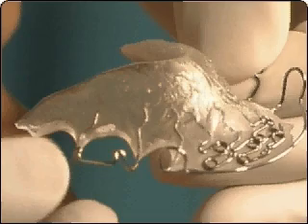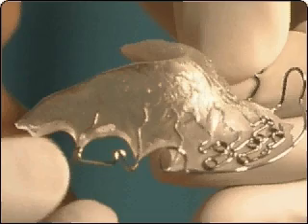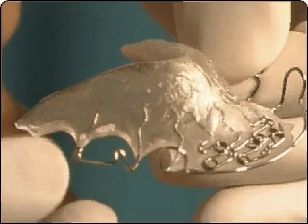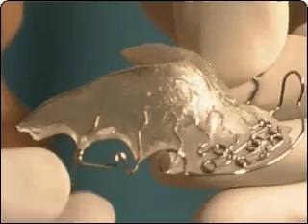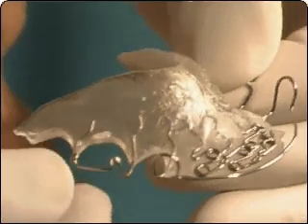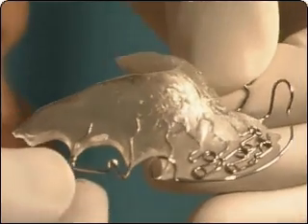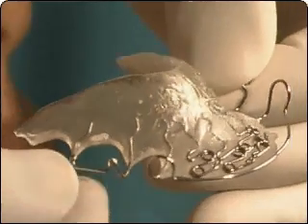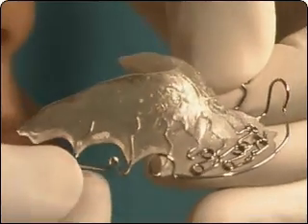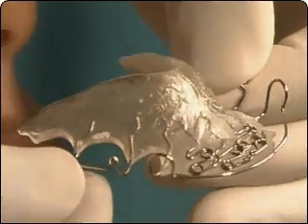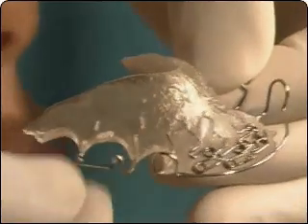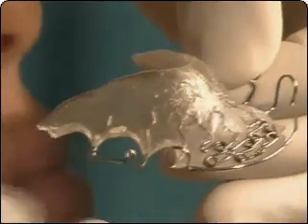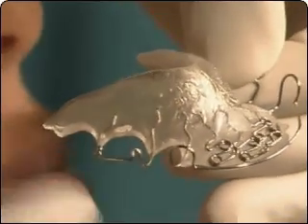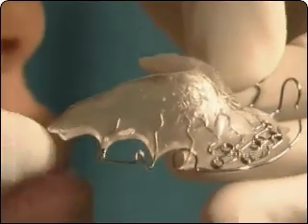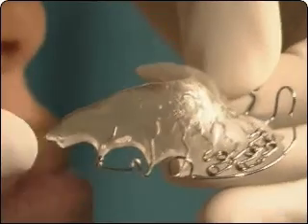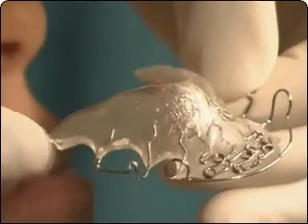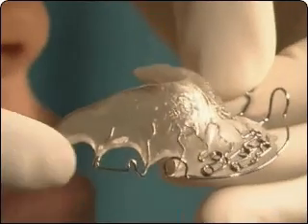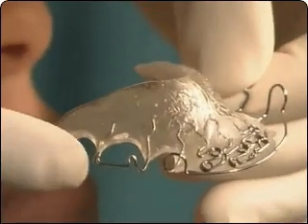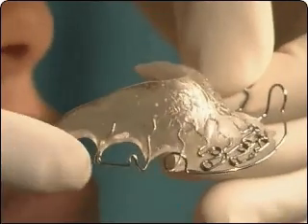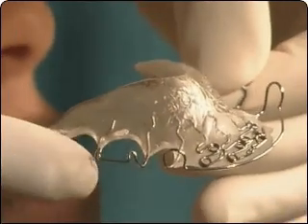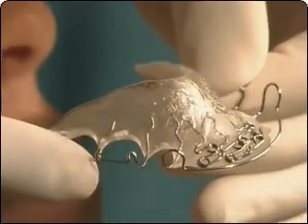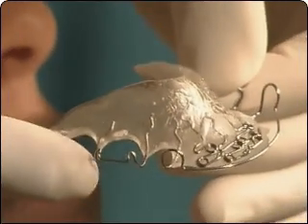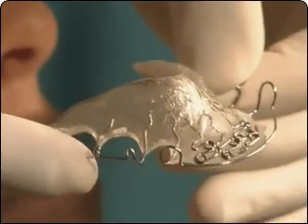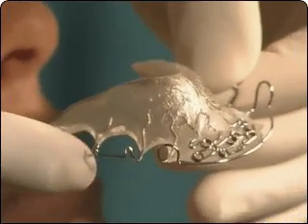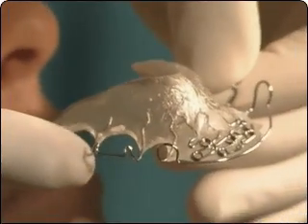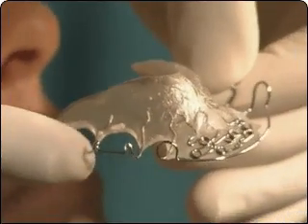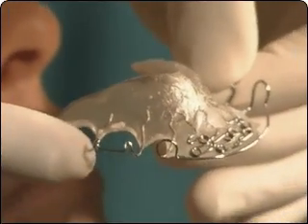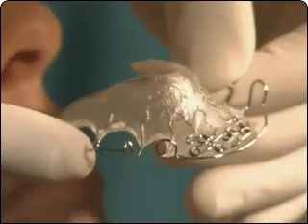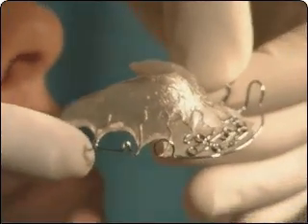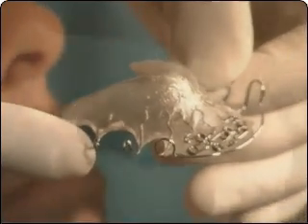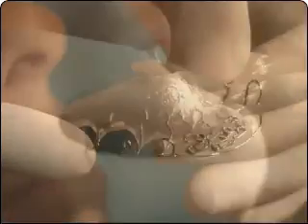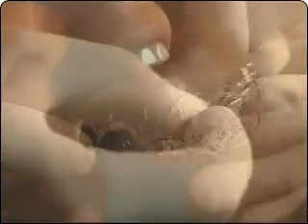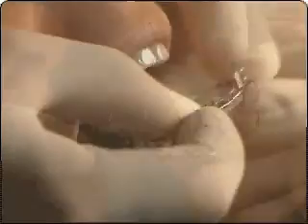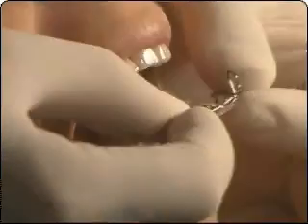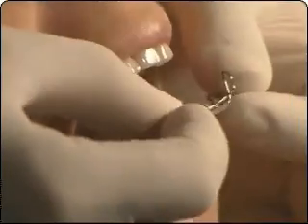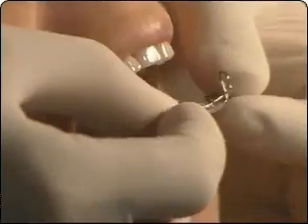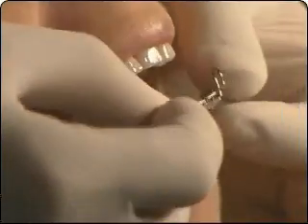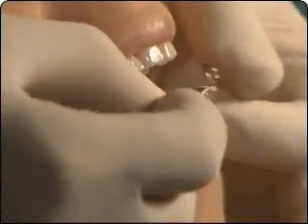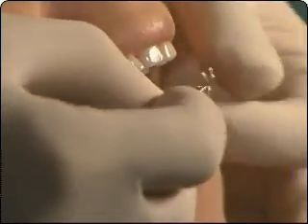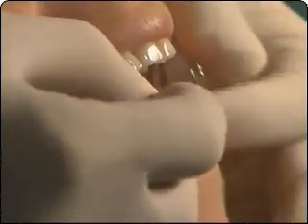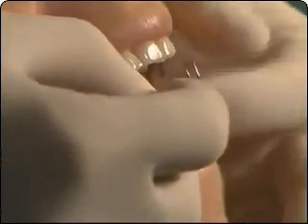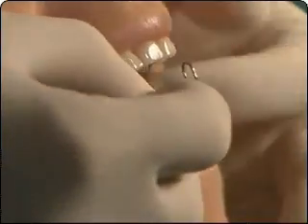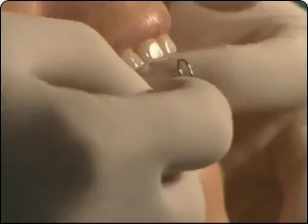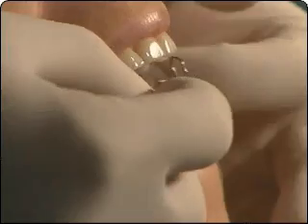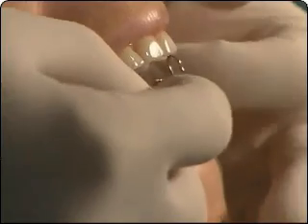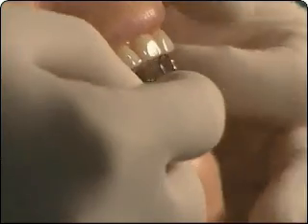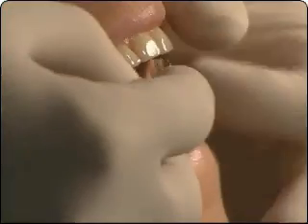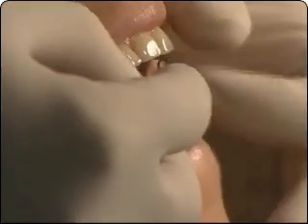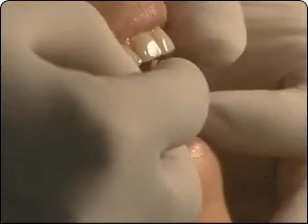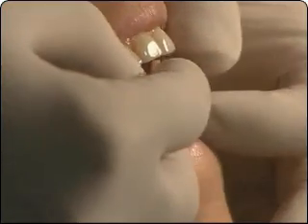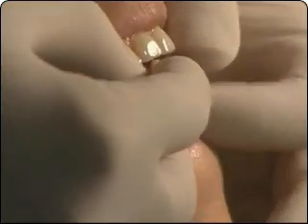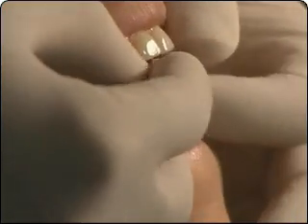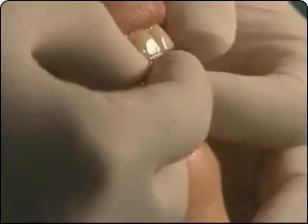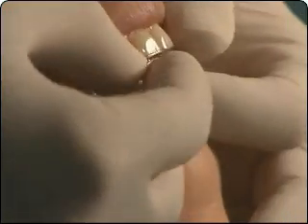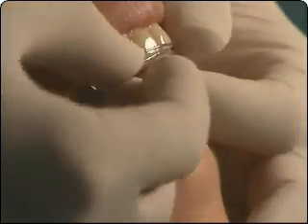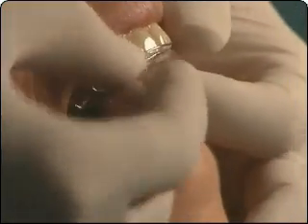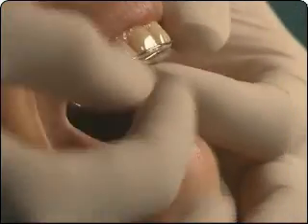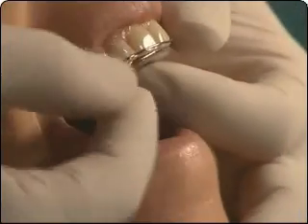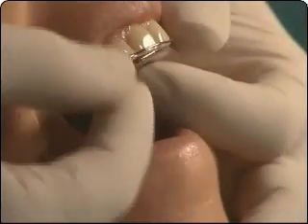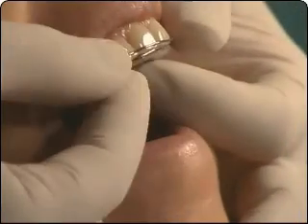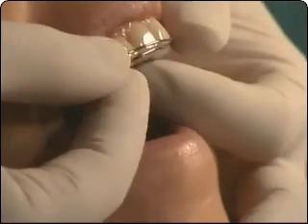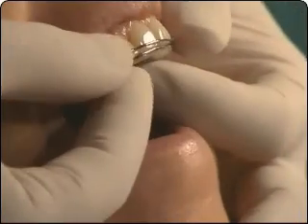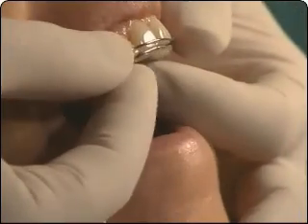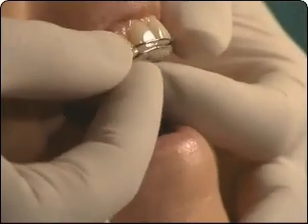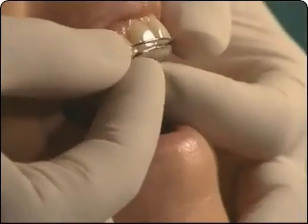Please follow your orthodontist's instructions on how to use your appliance. Improper use may prolong your treatment.